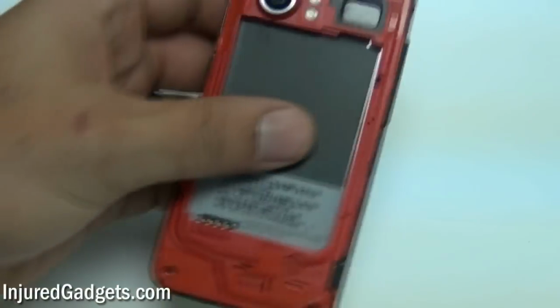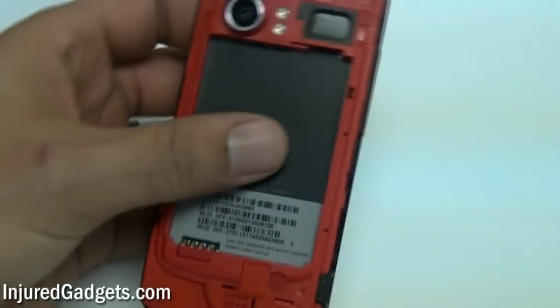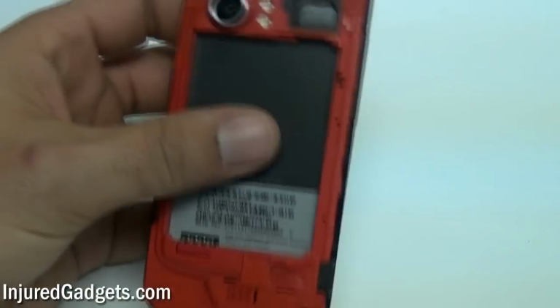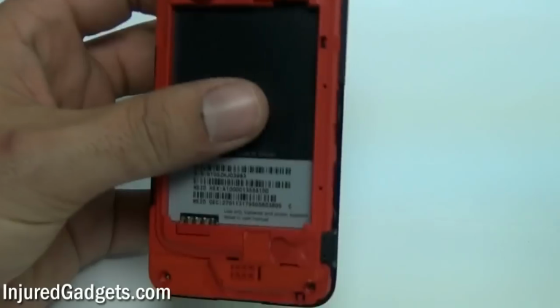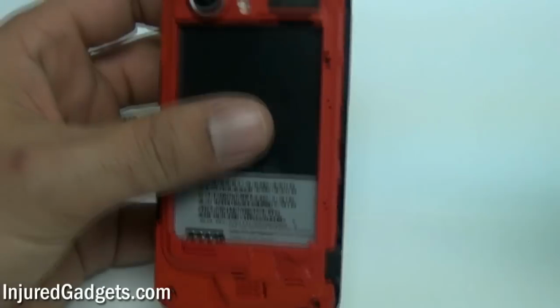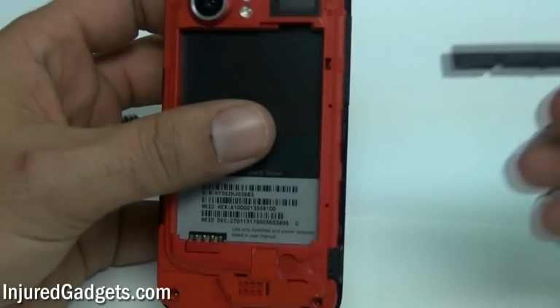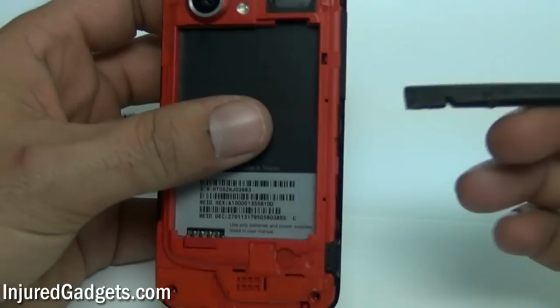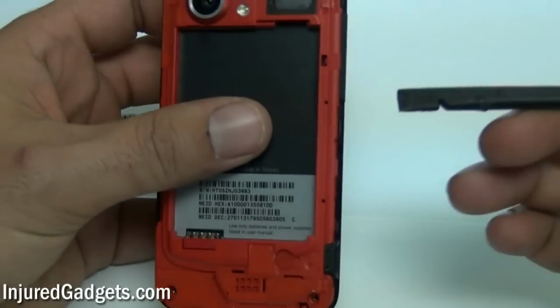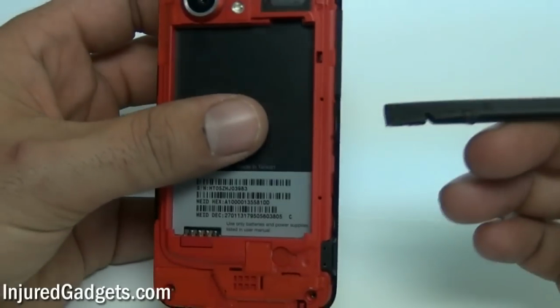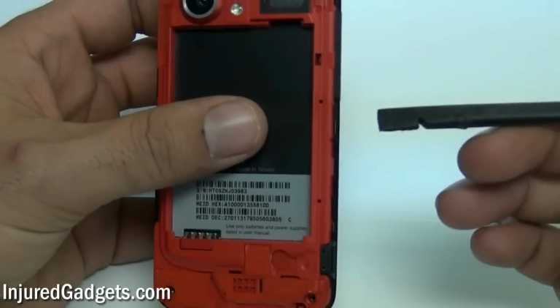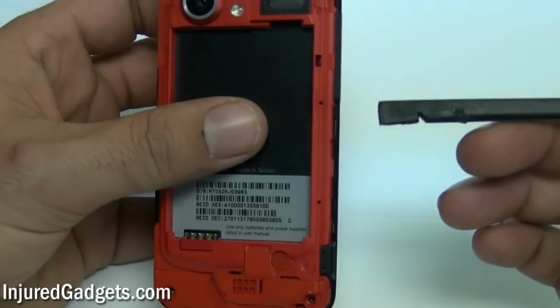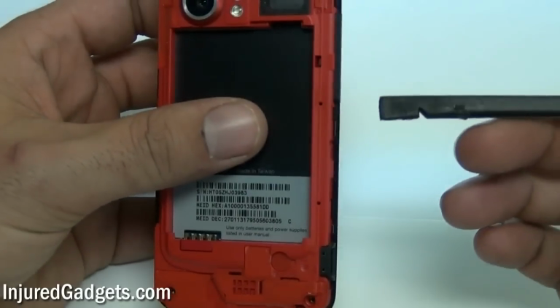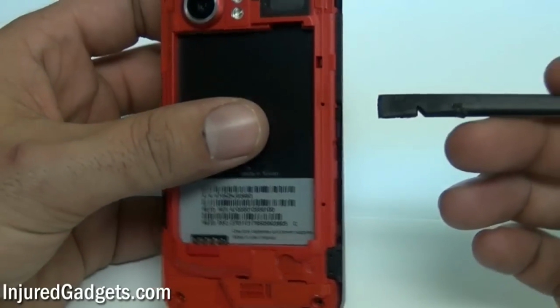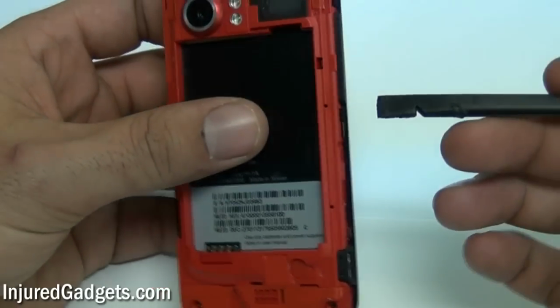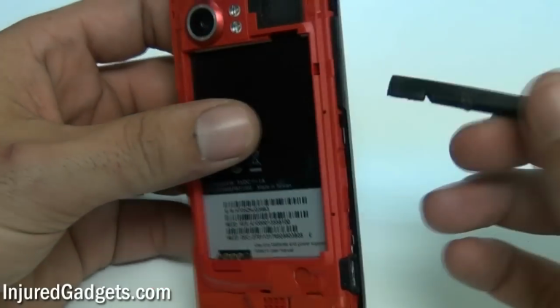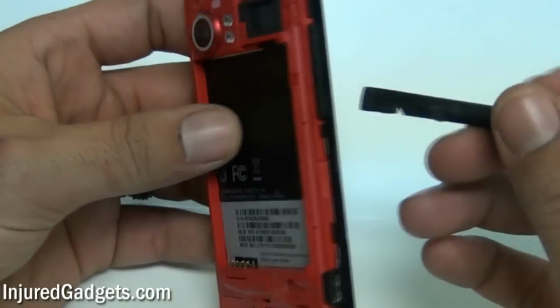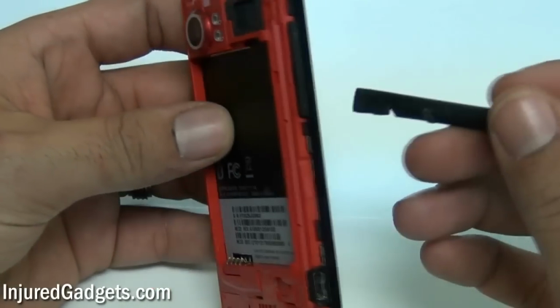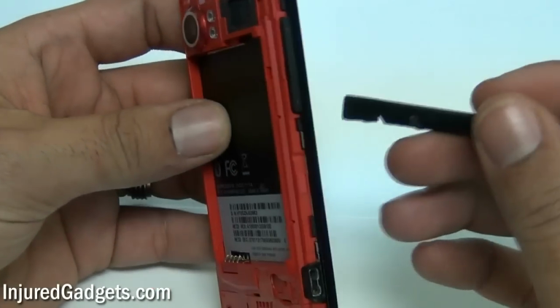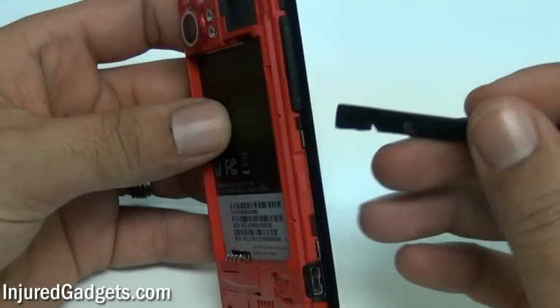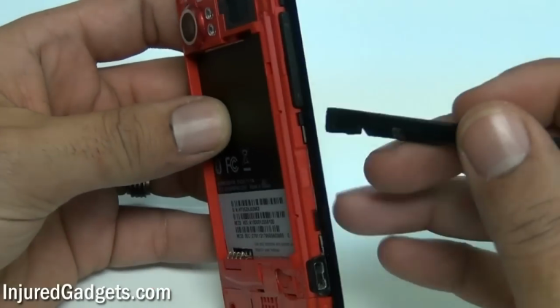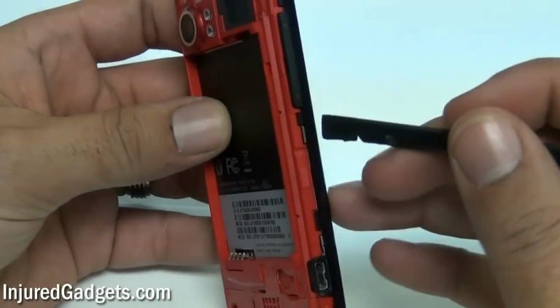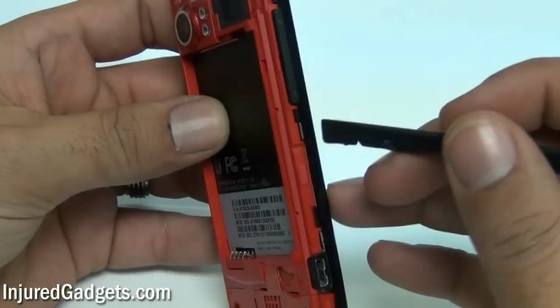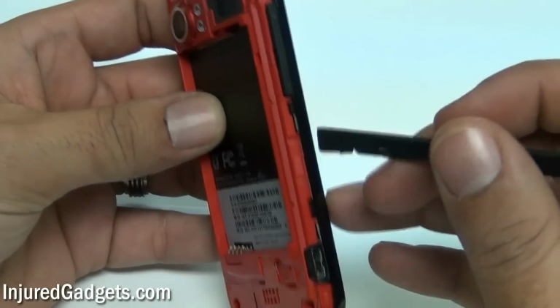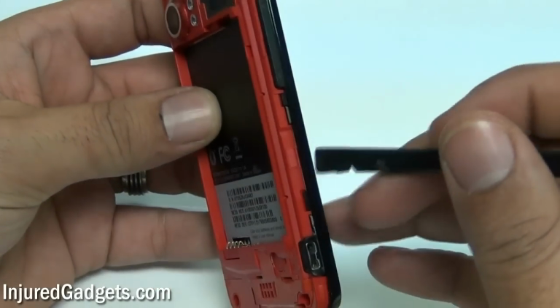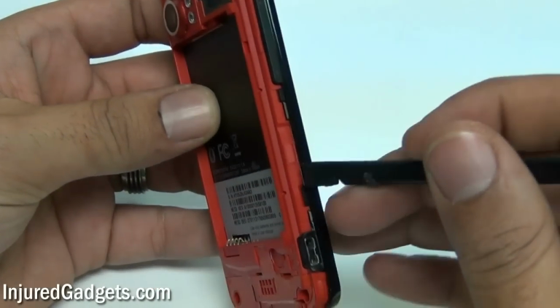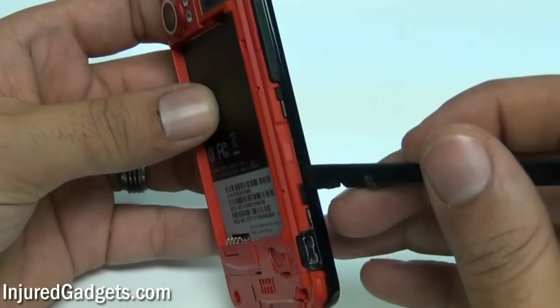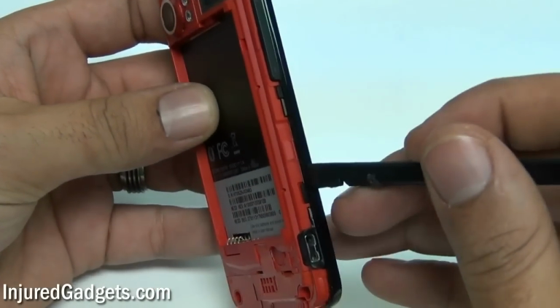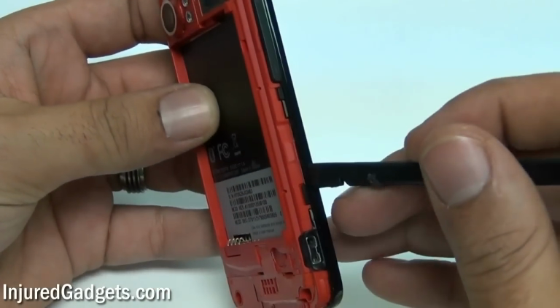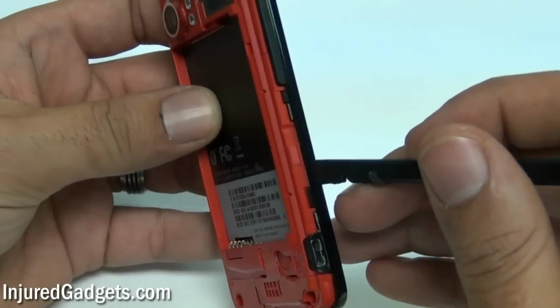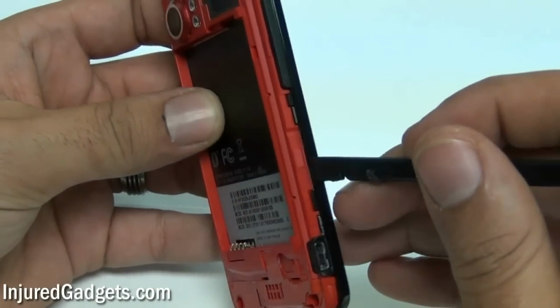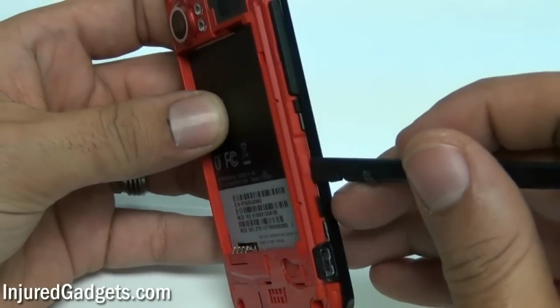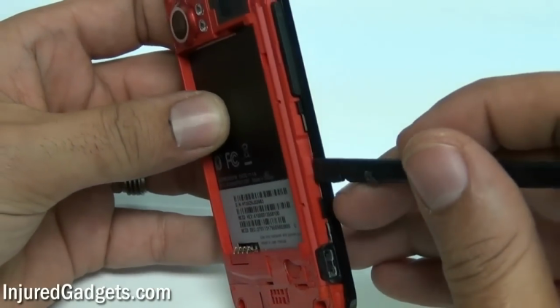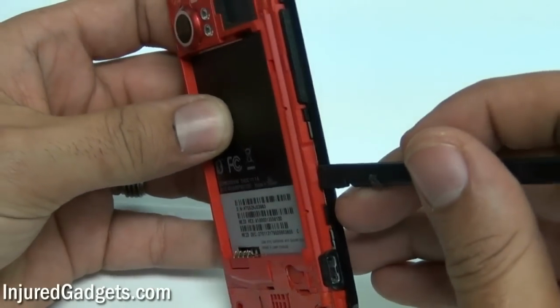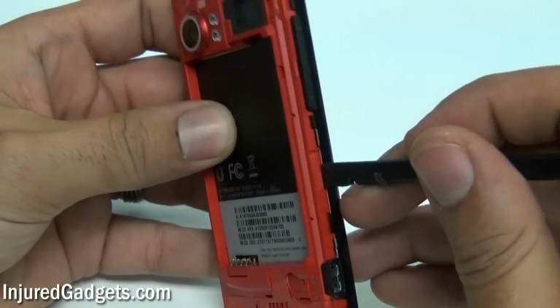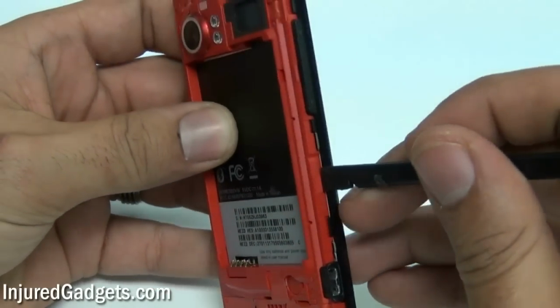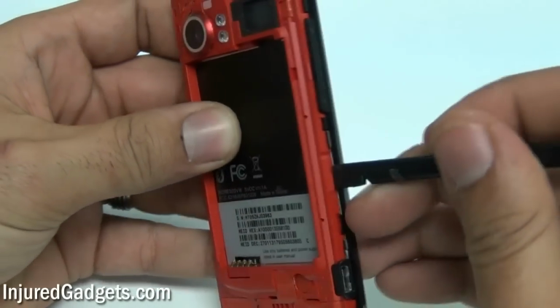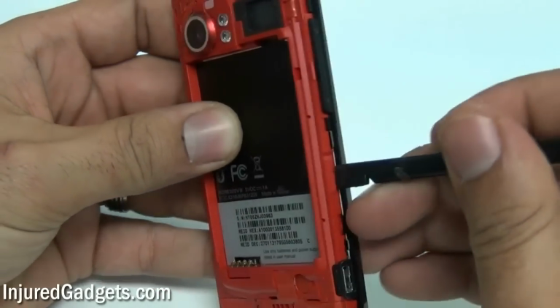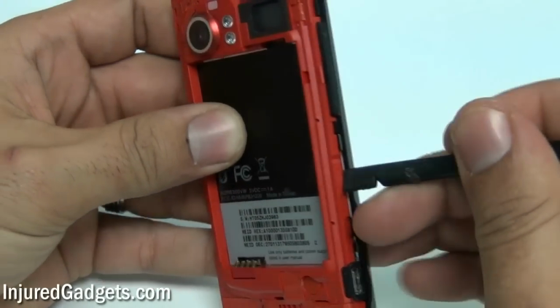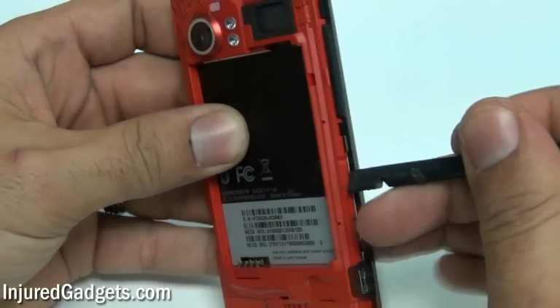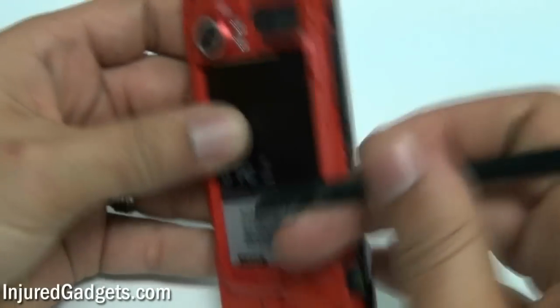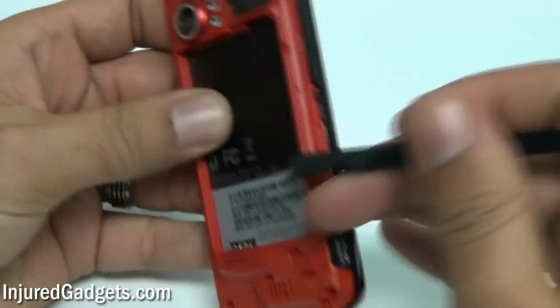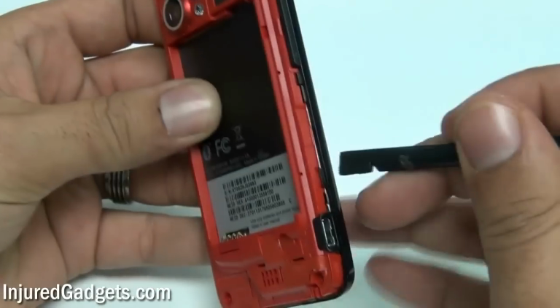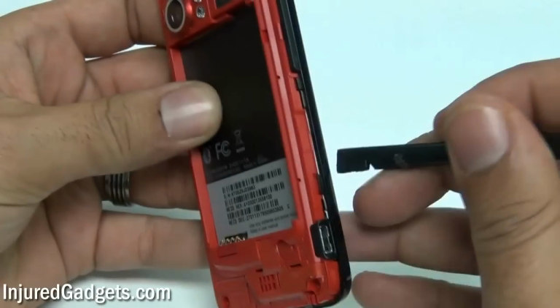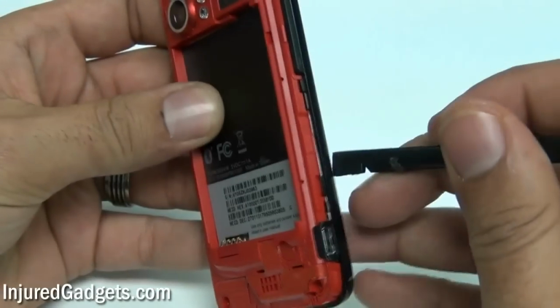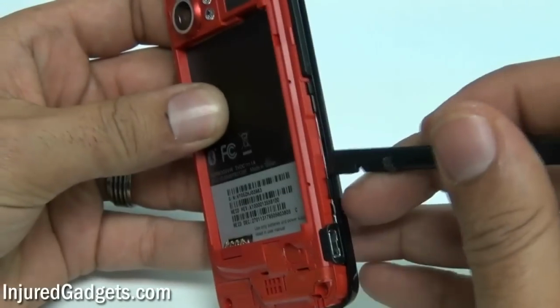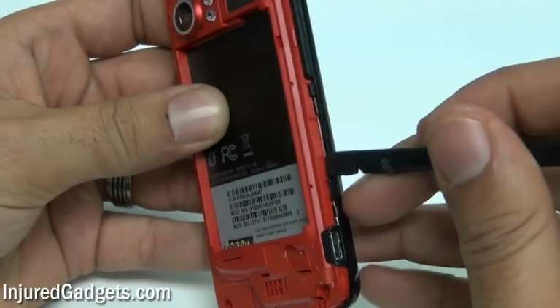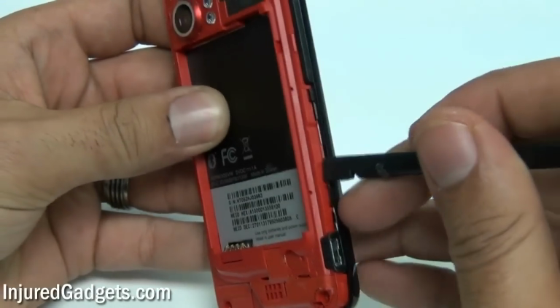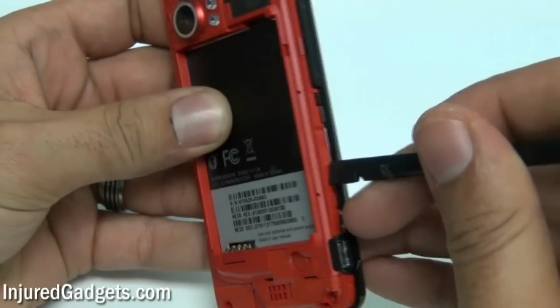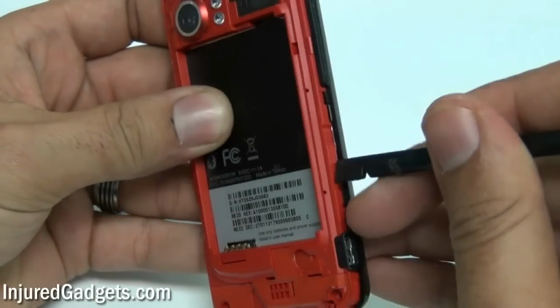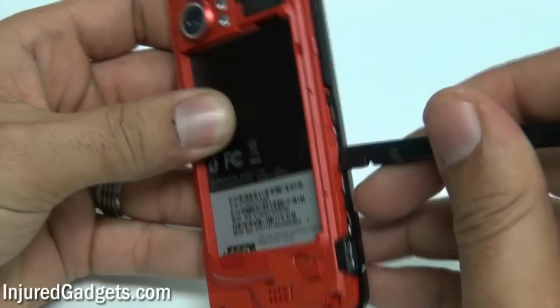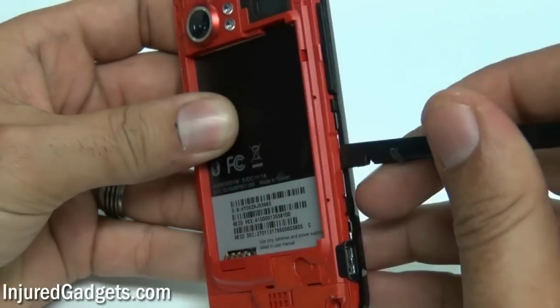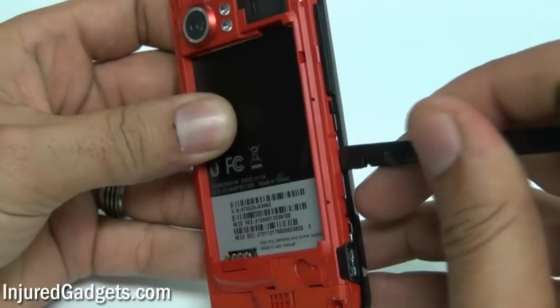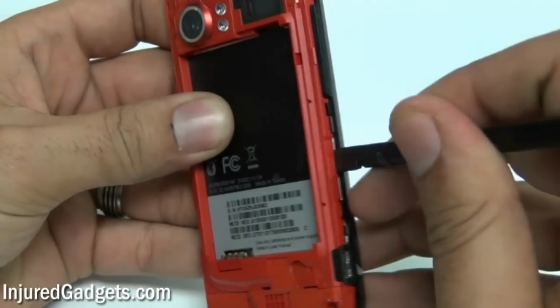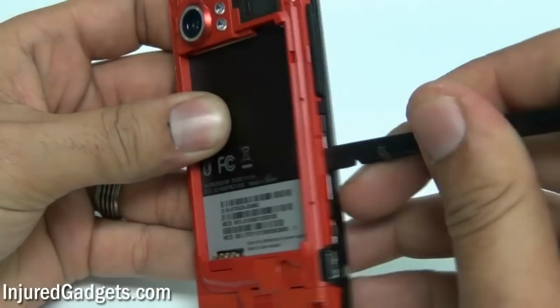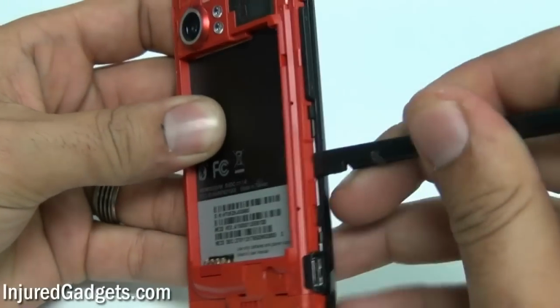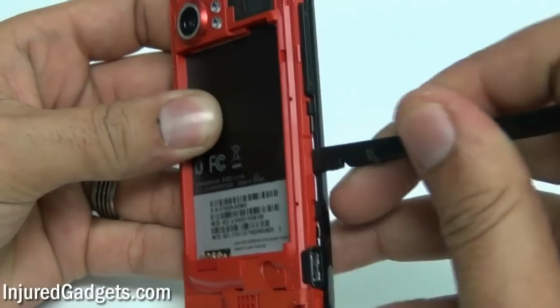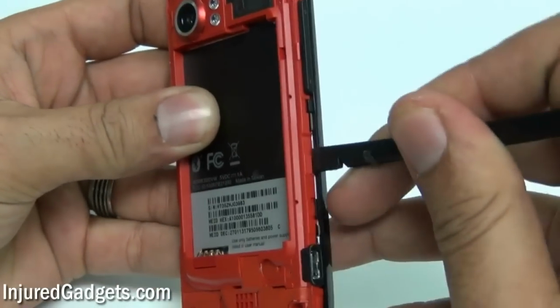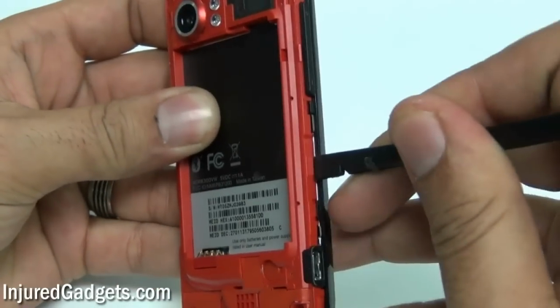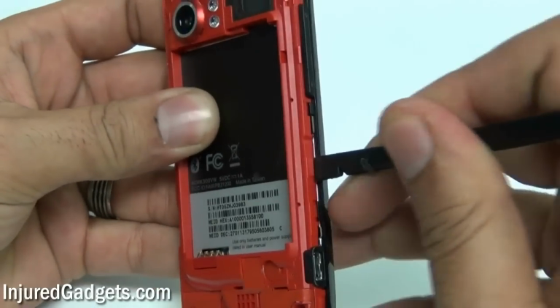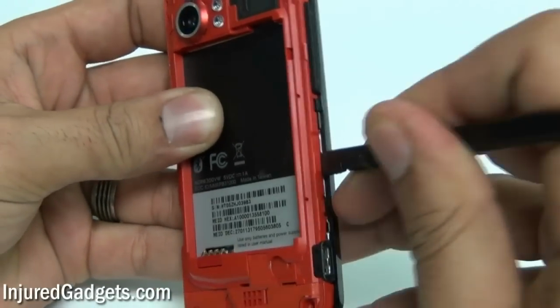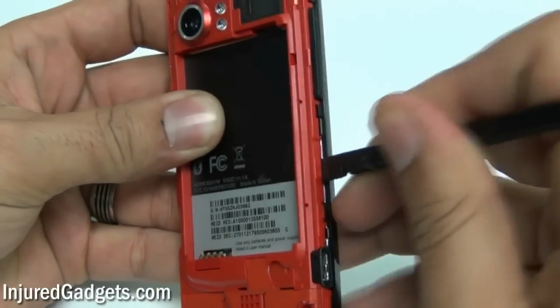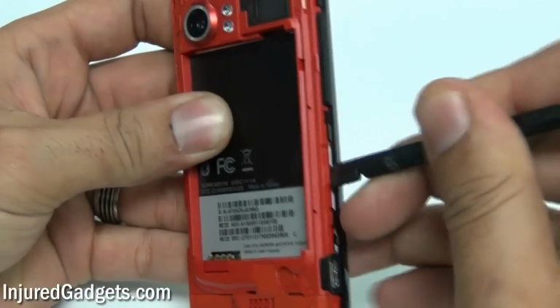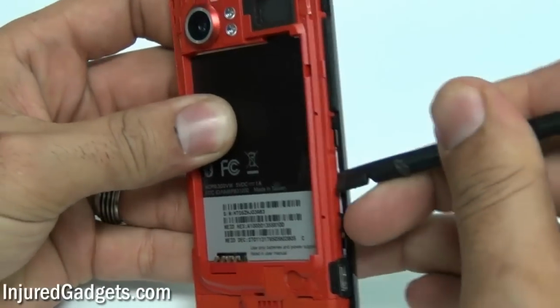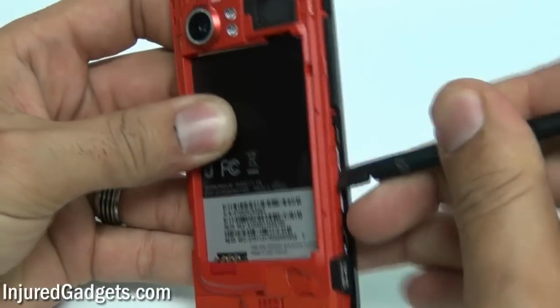Next, using a safe open pry tool or your fingers once again, simply remove the red bezel housing from the back of the phone.